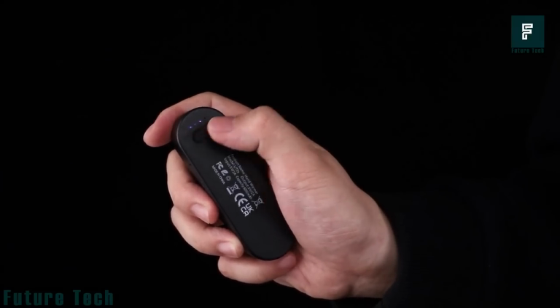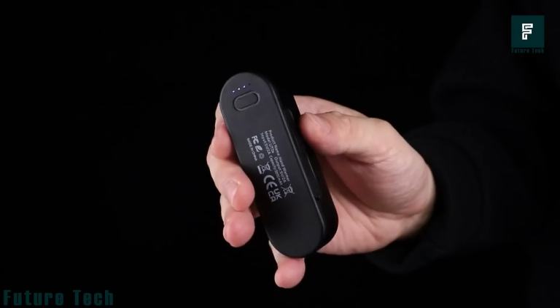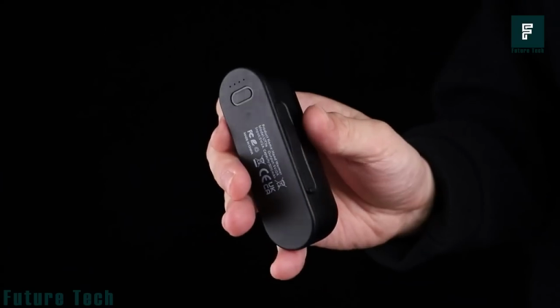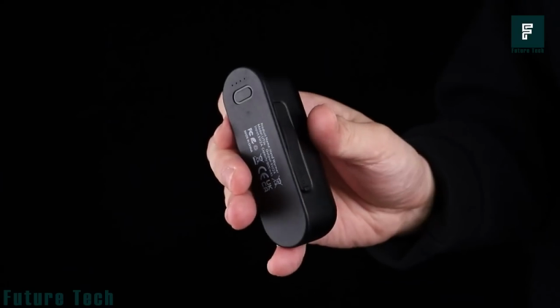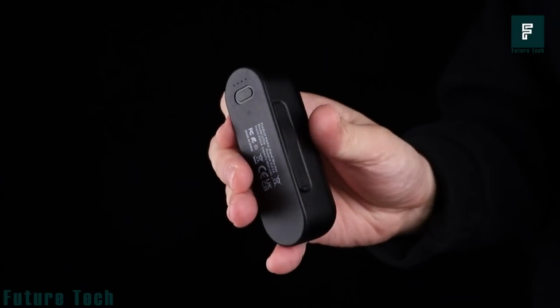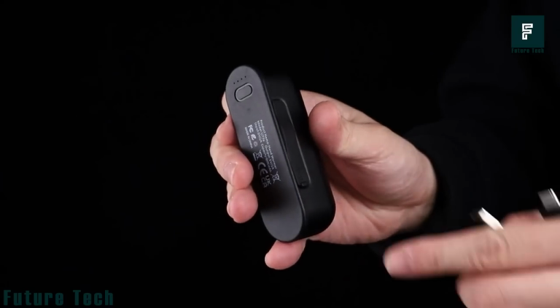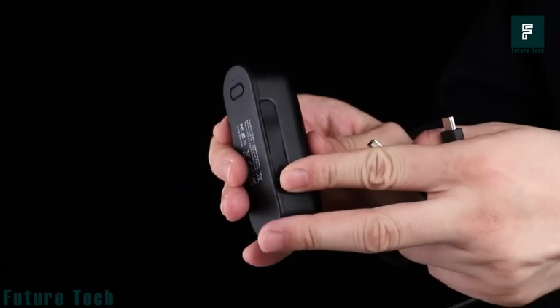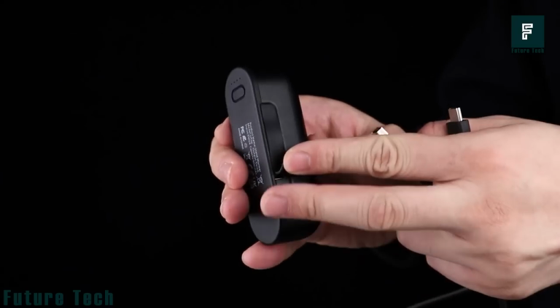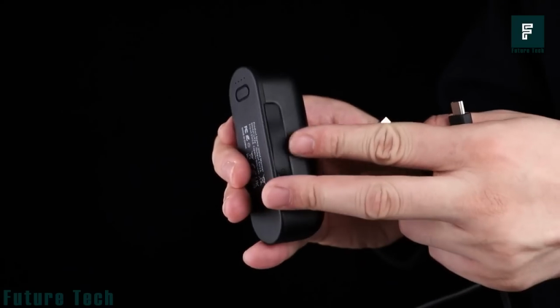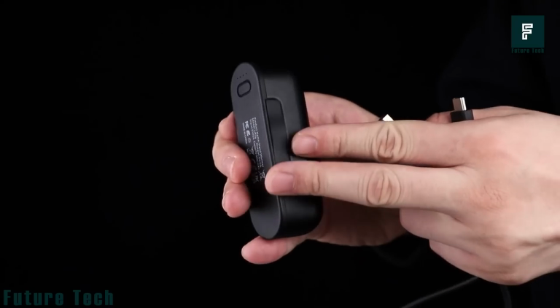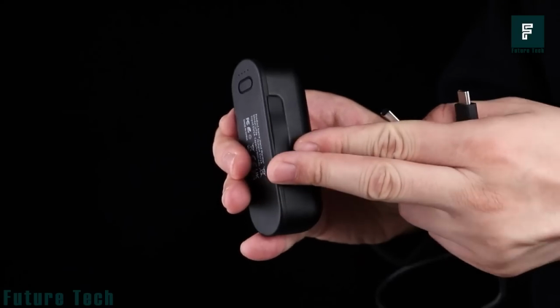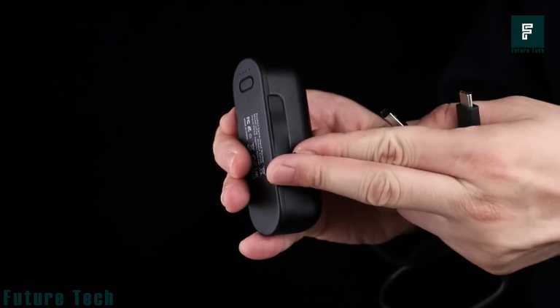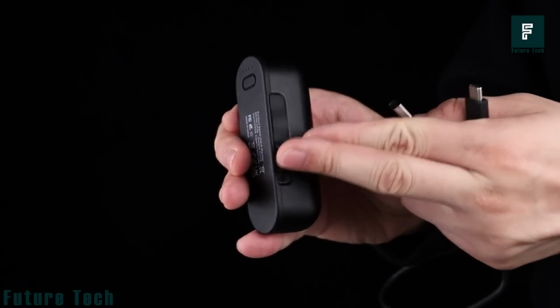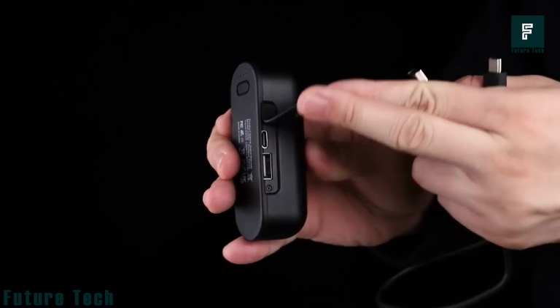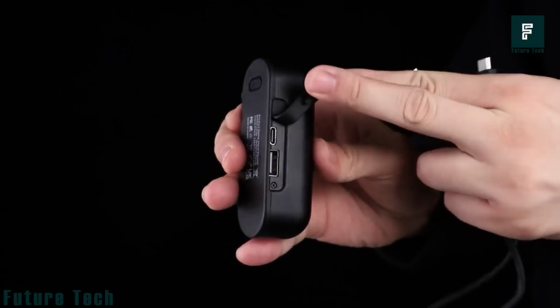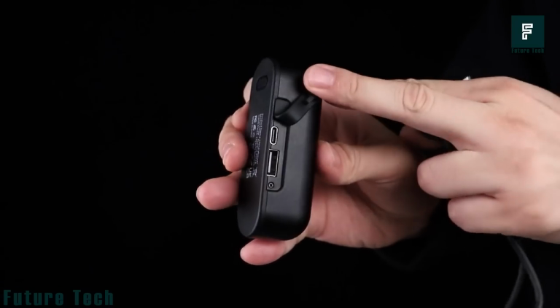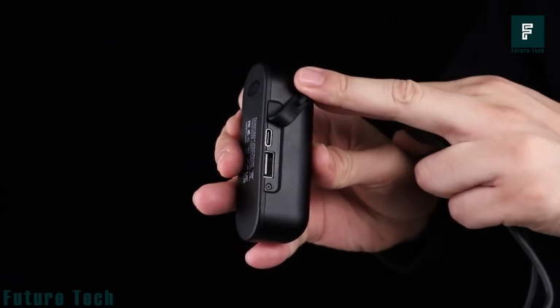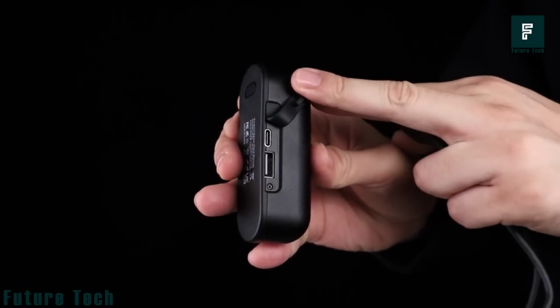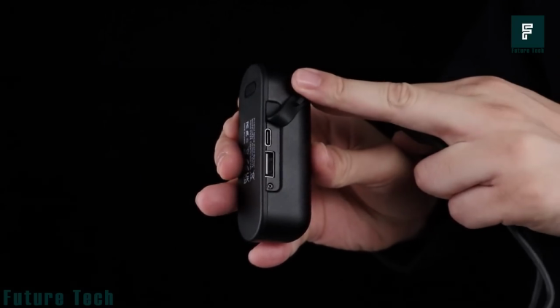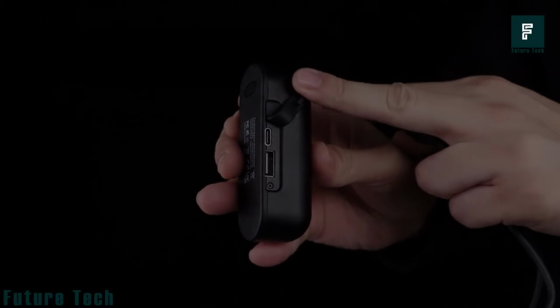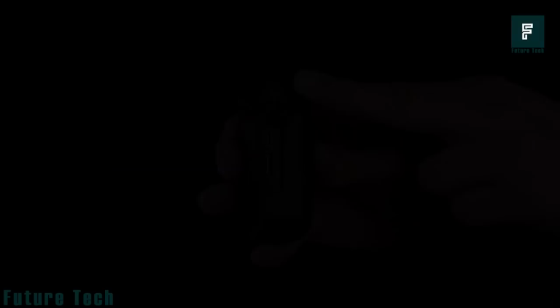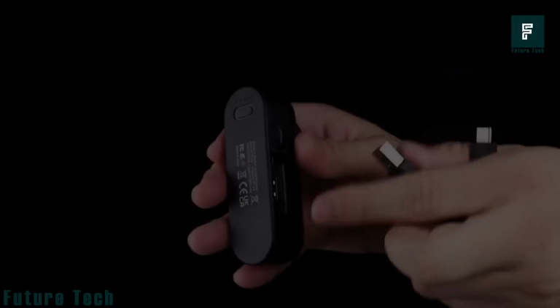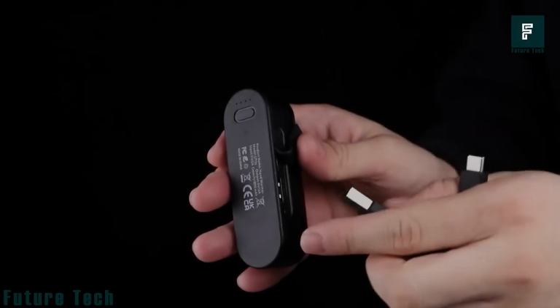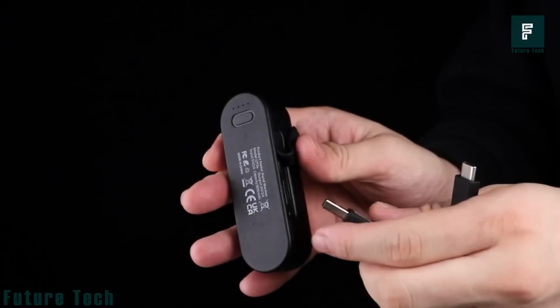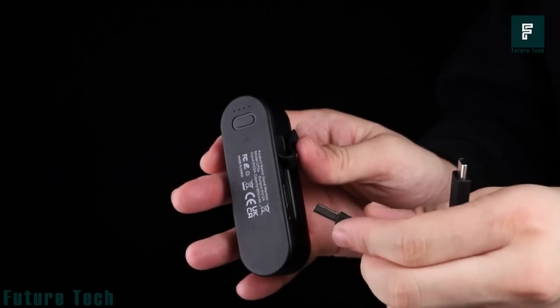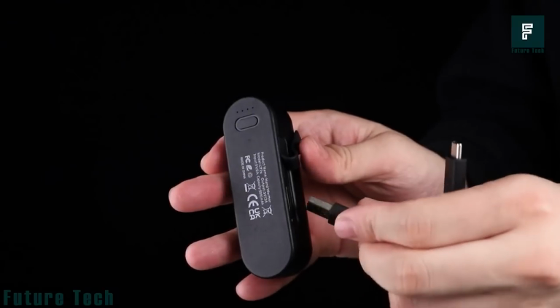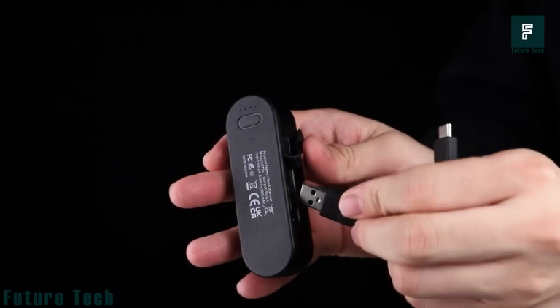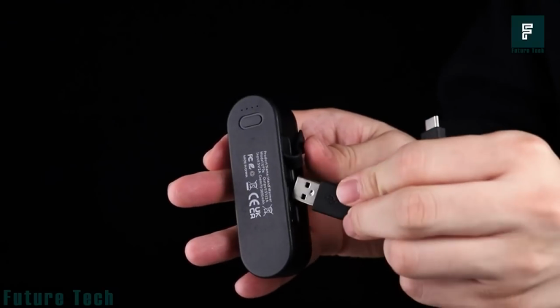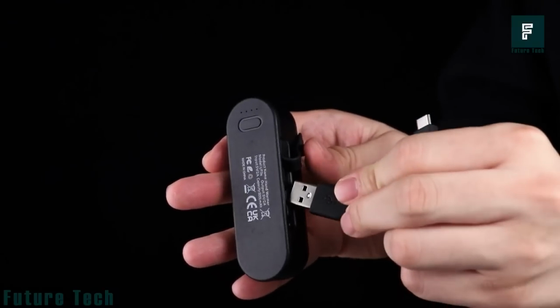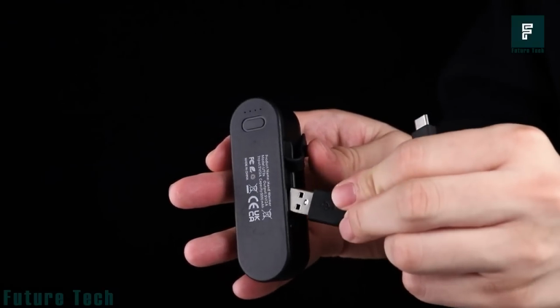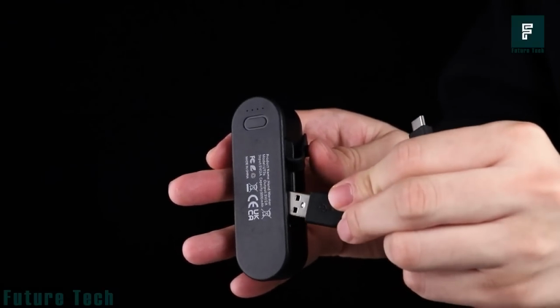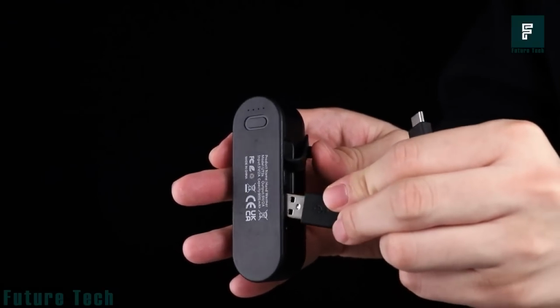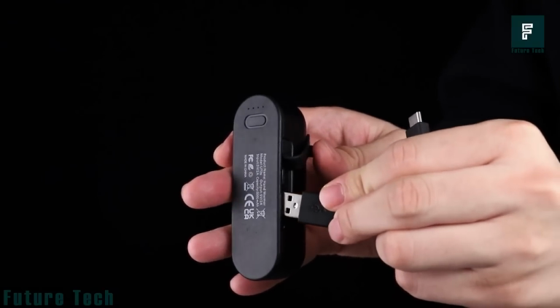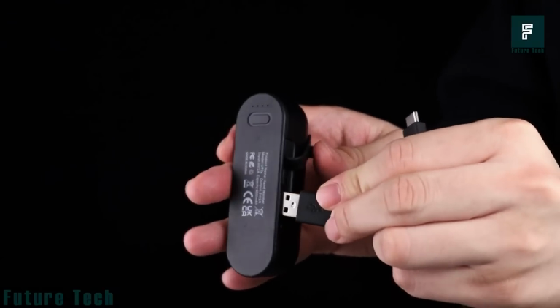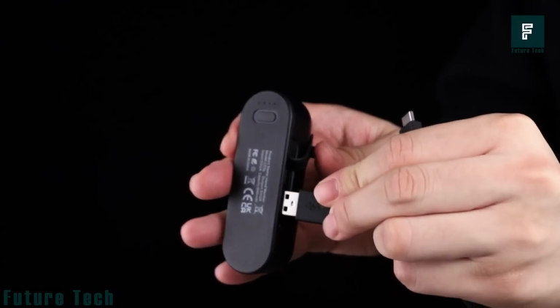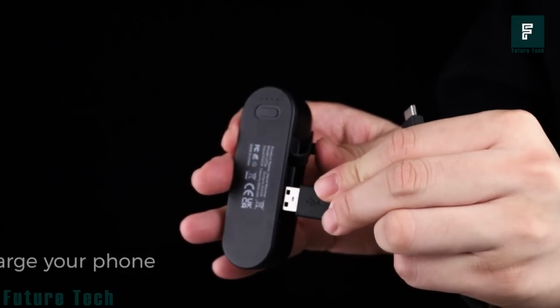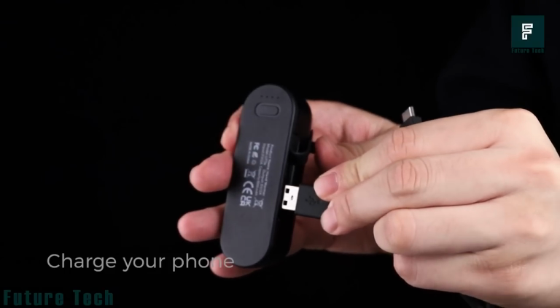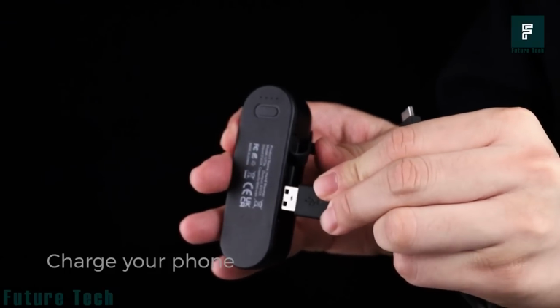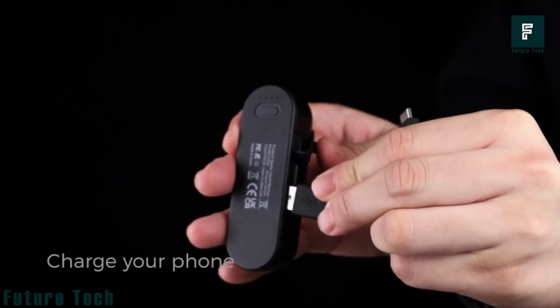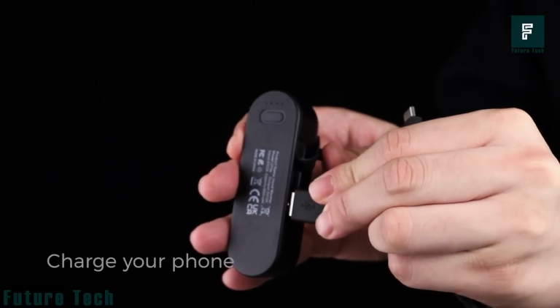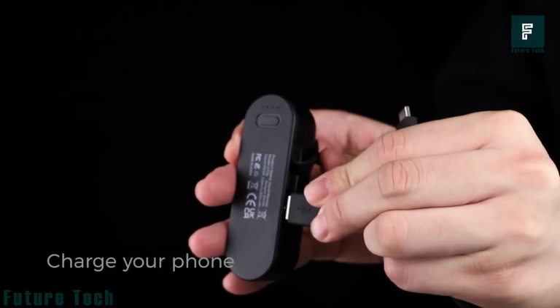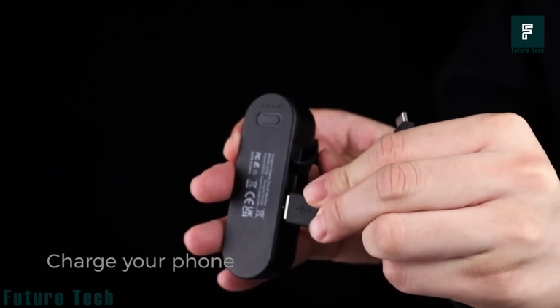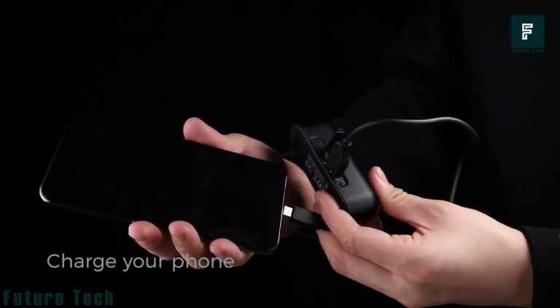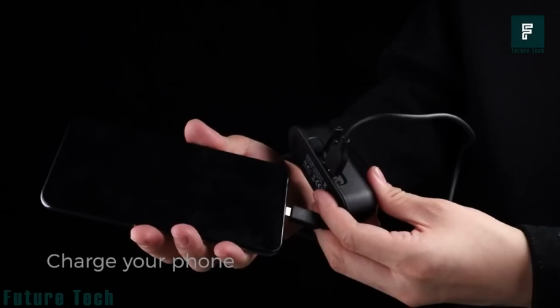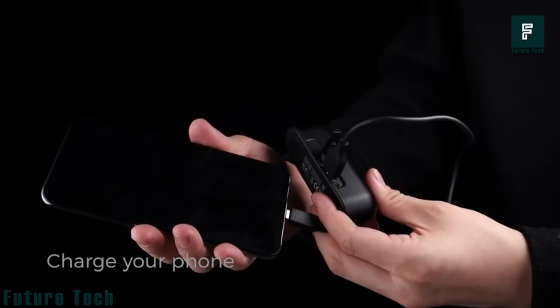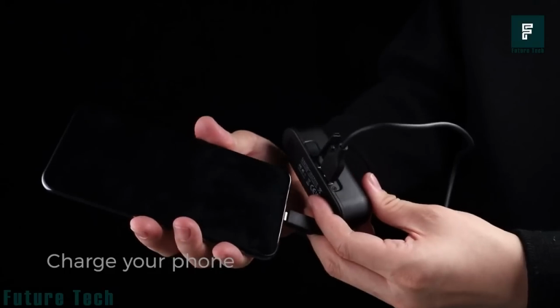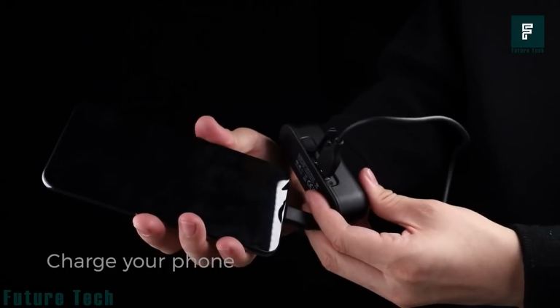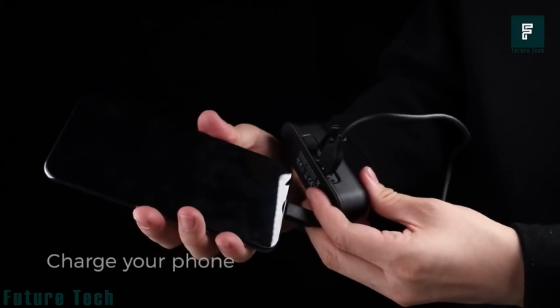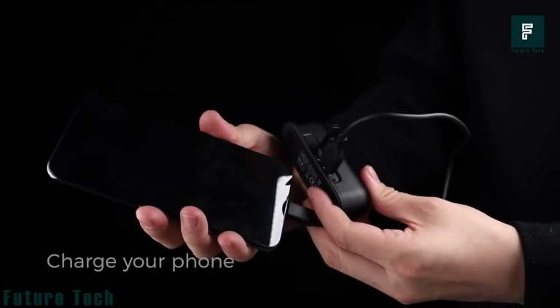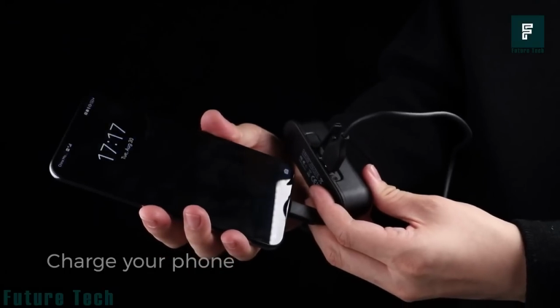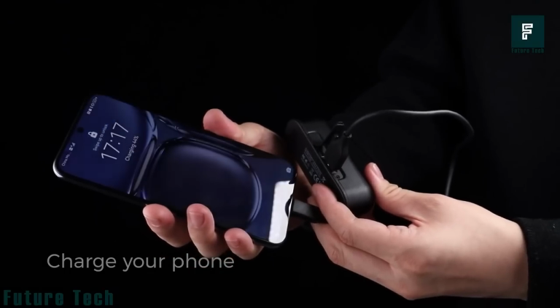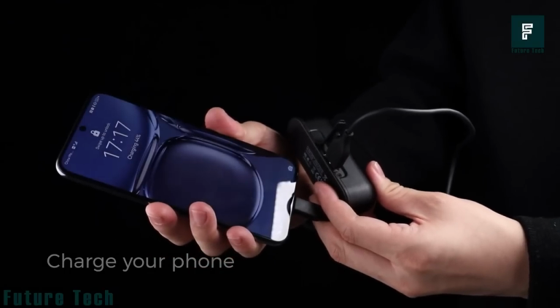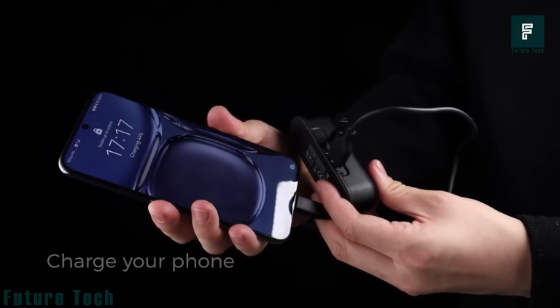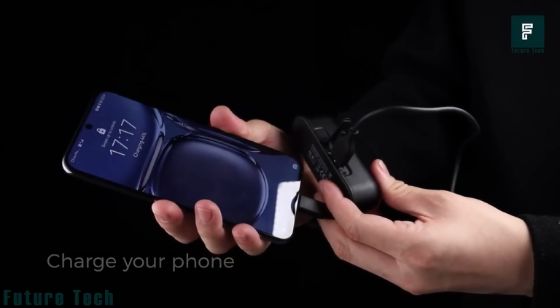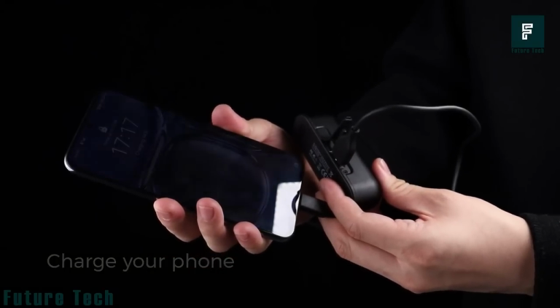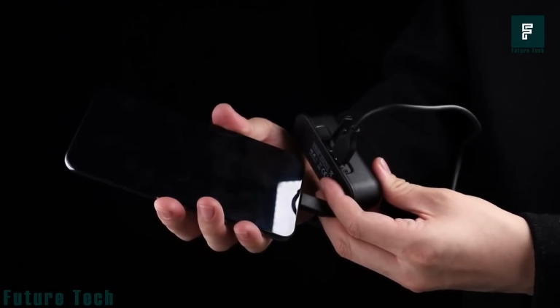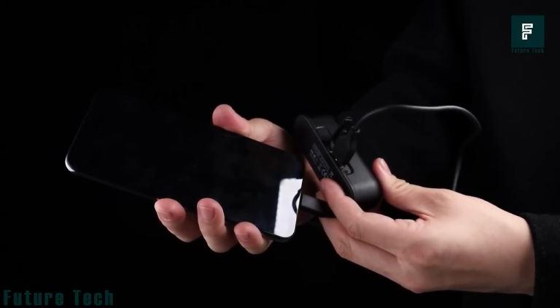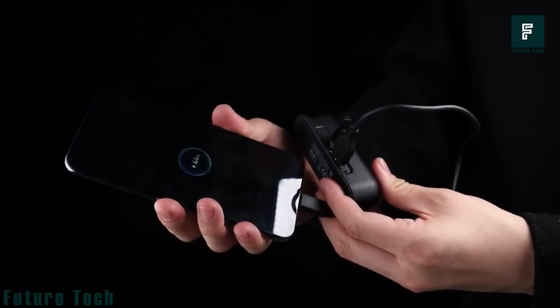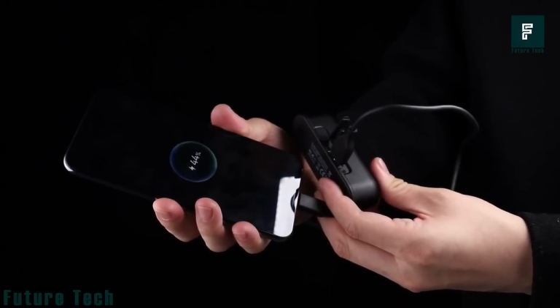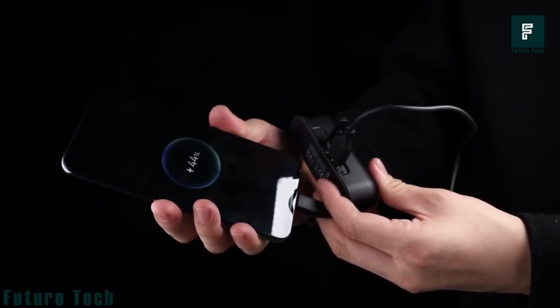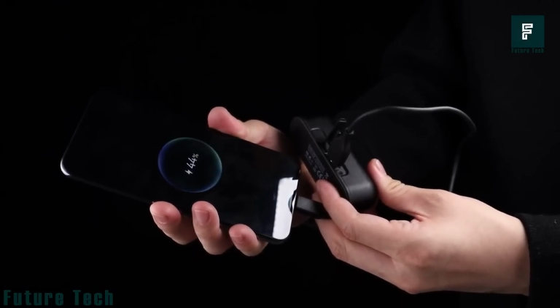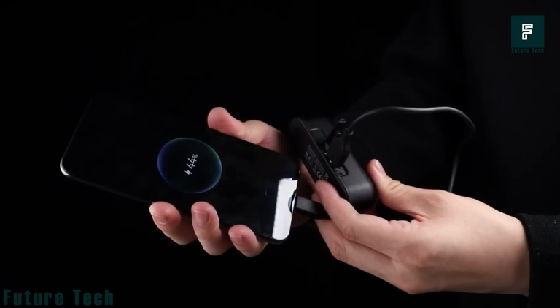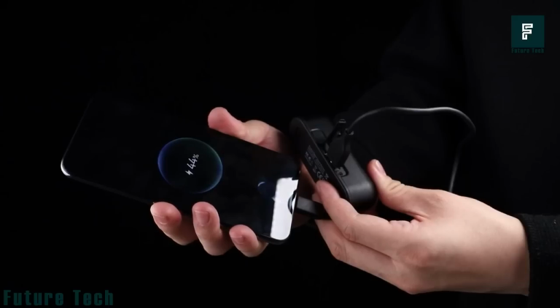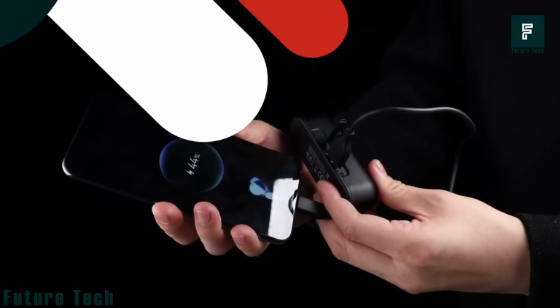Additionally, they can be used as a power bank to charge your devices. You can find them on Amazon for $39.99.